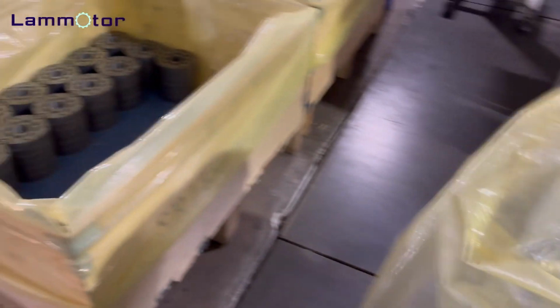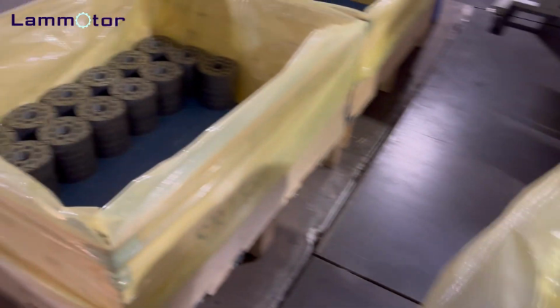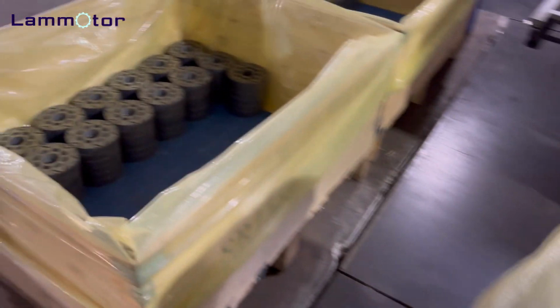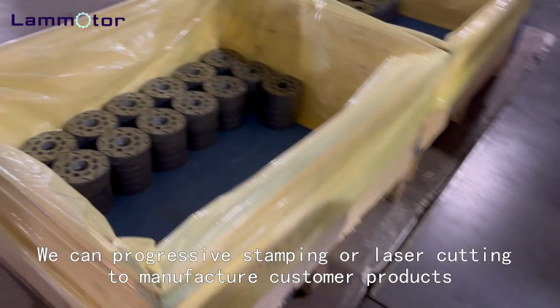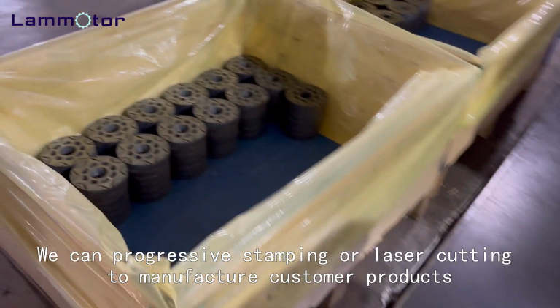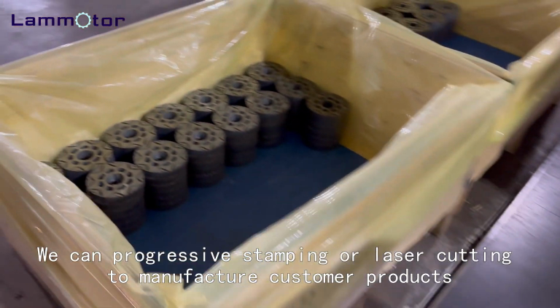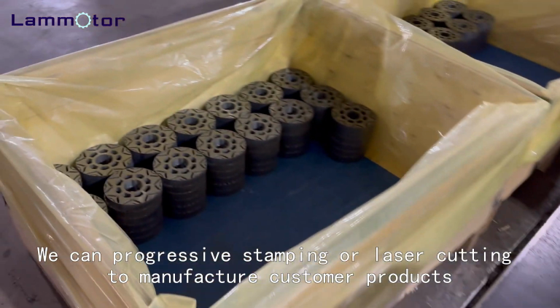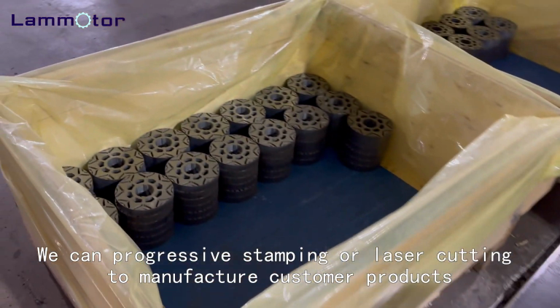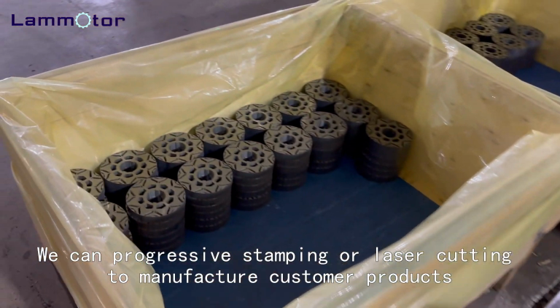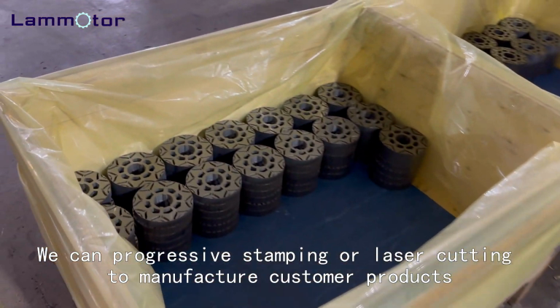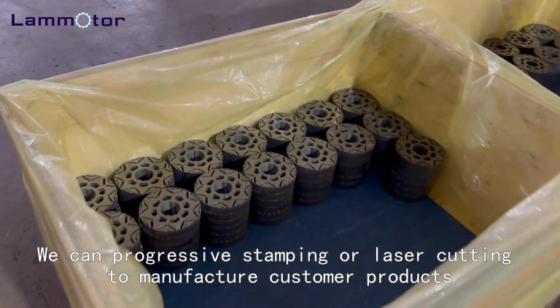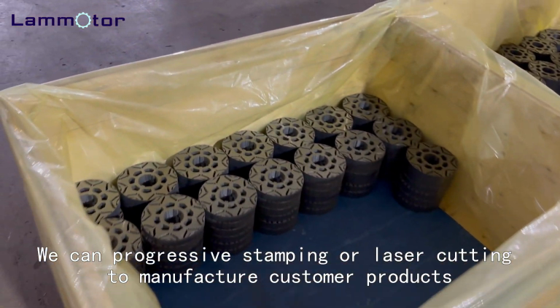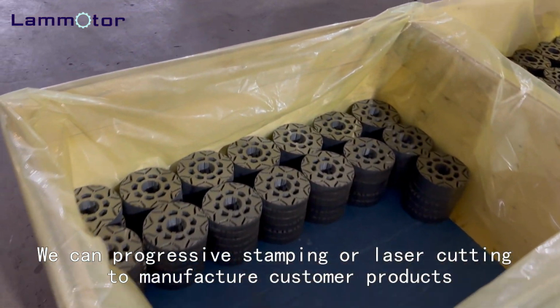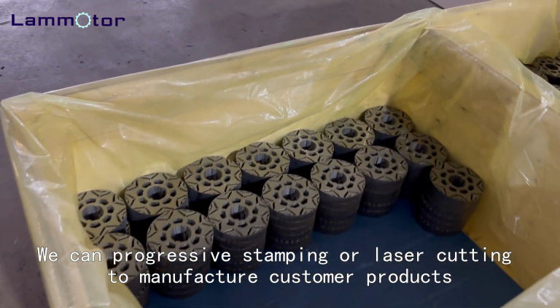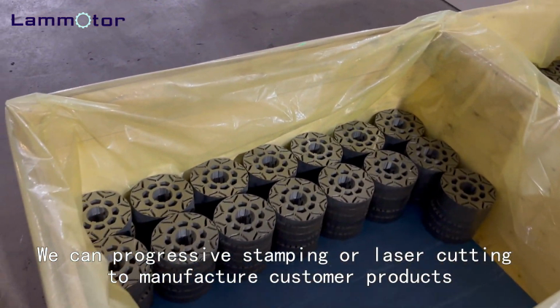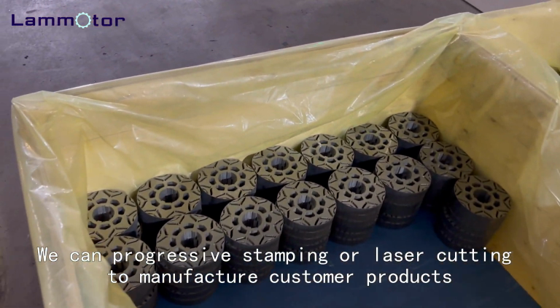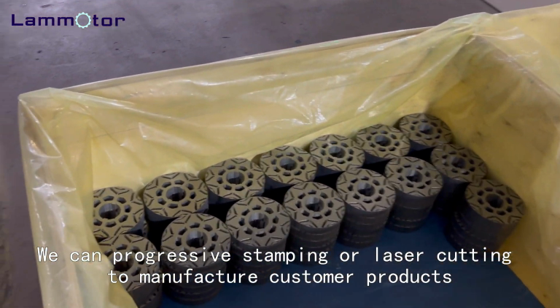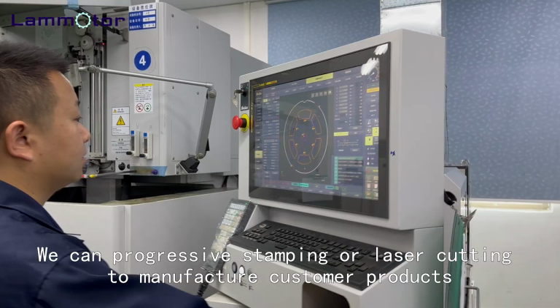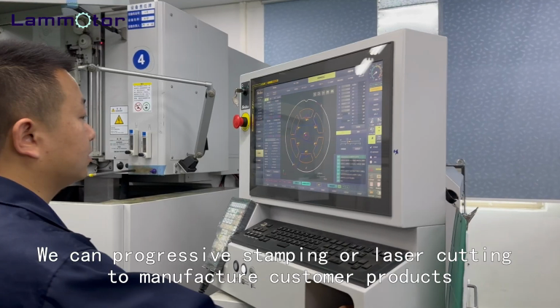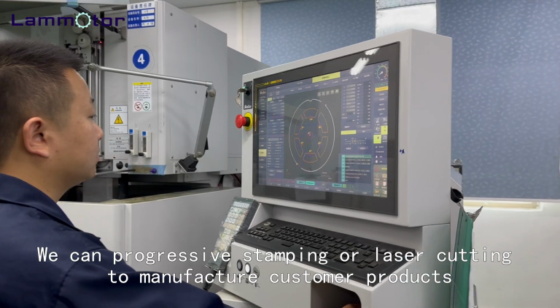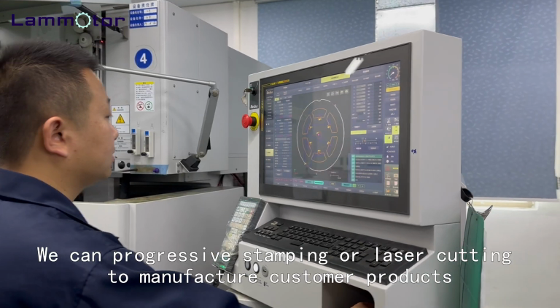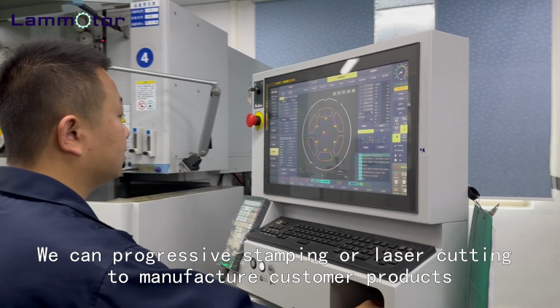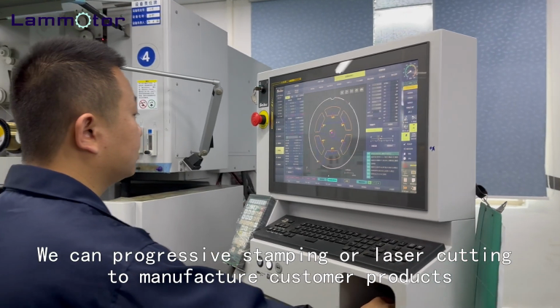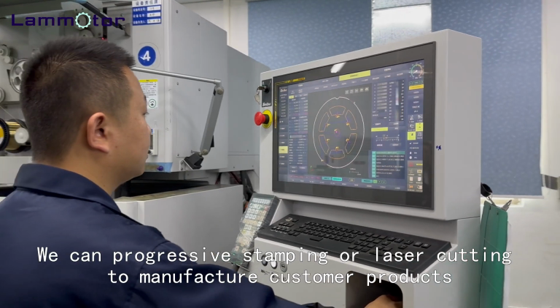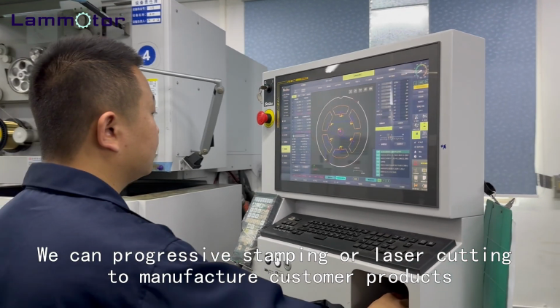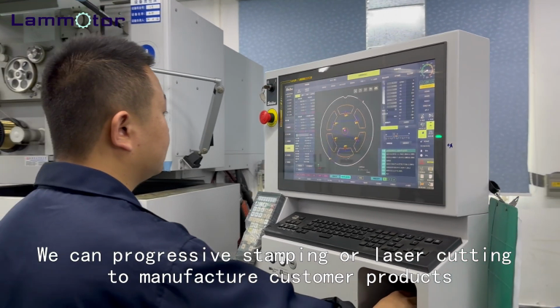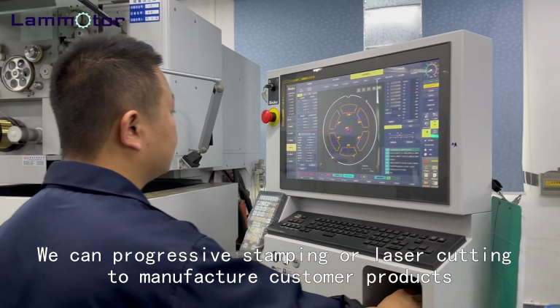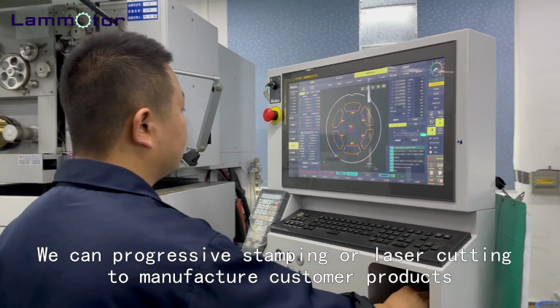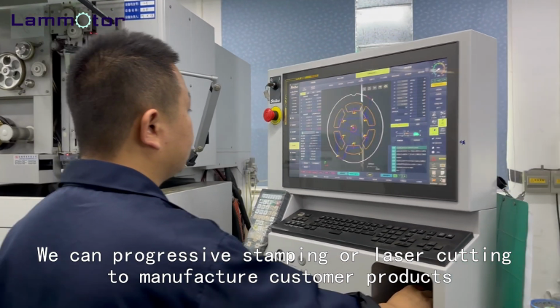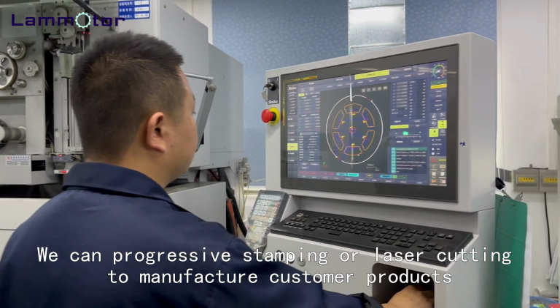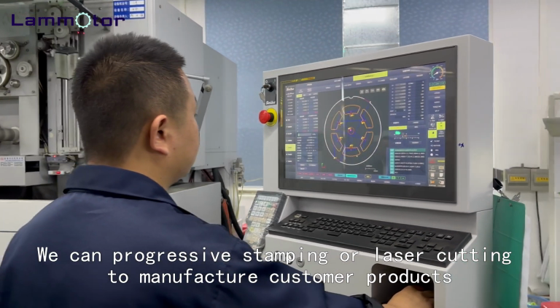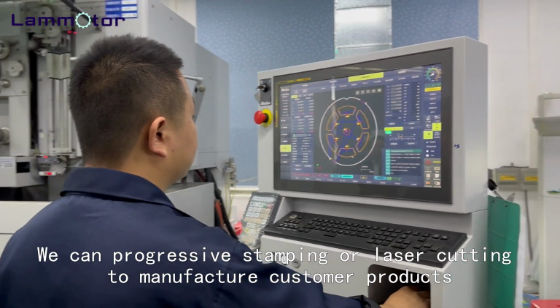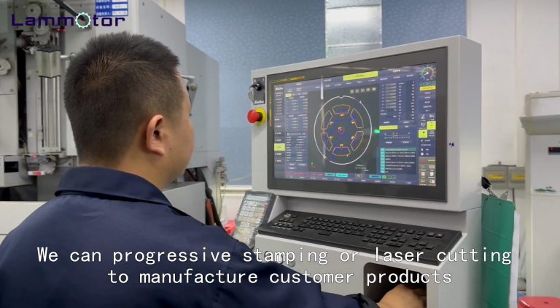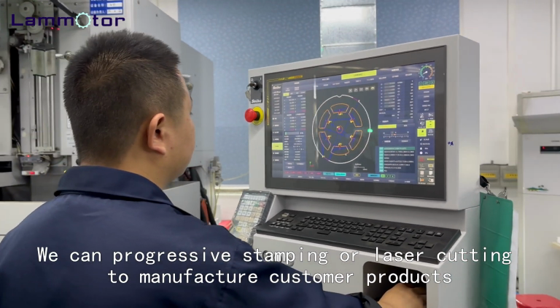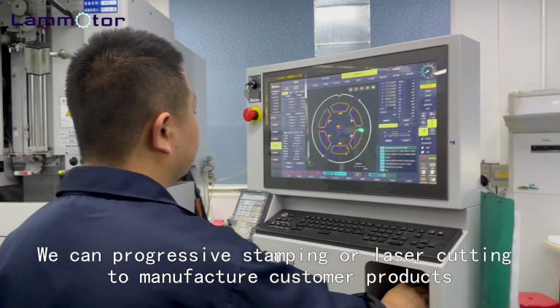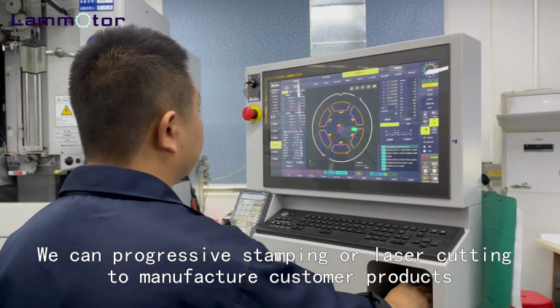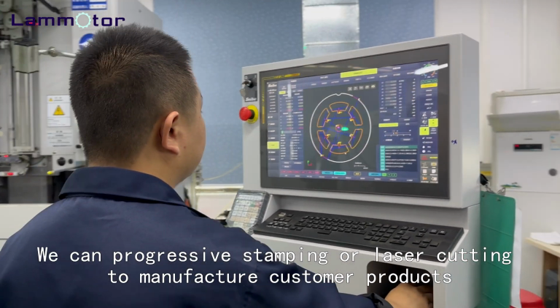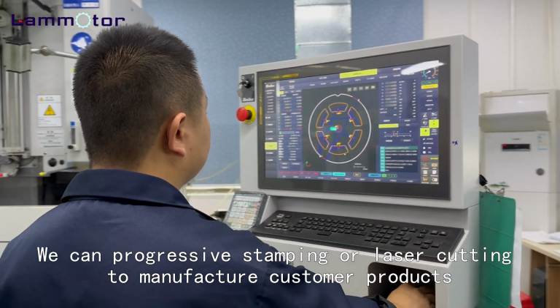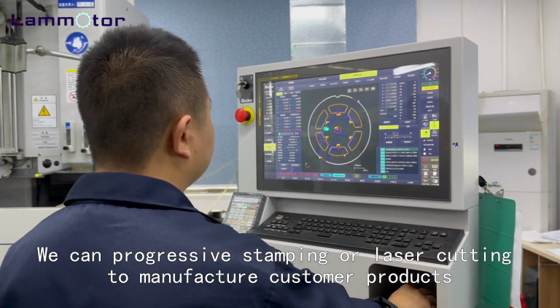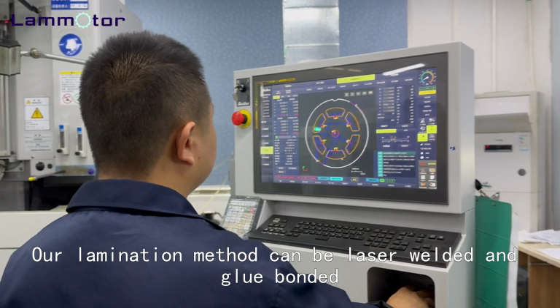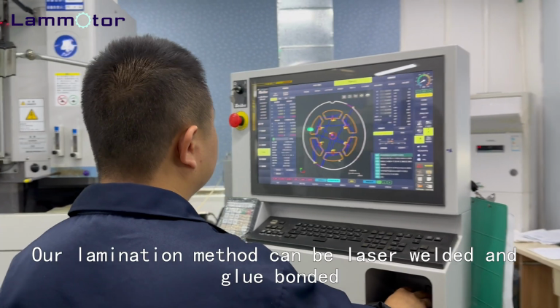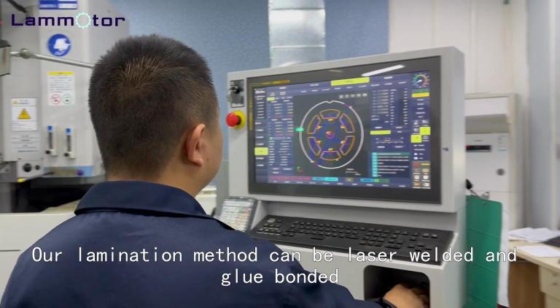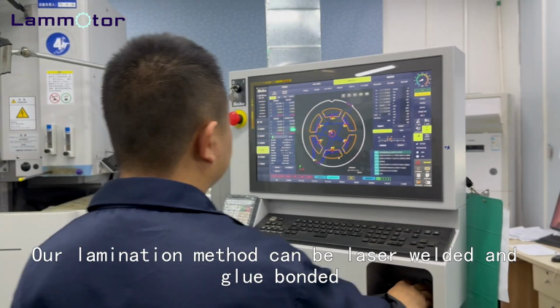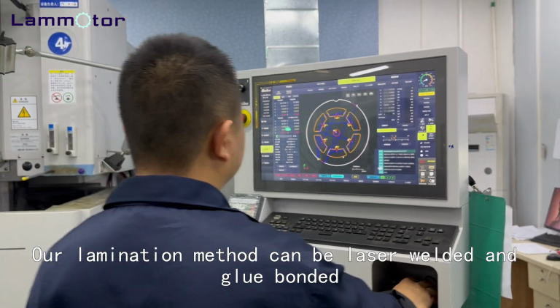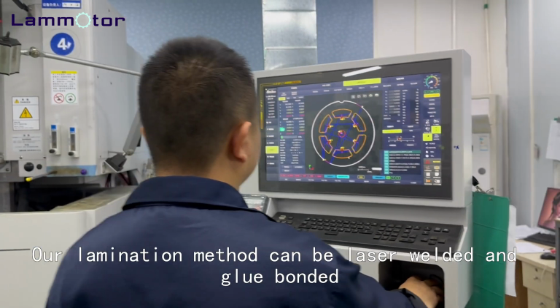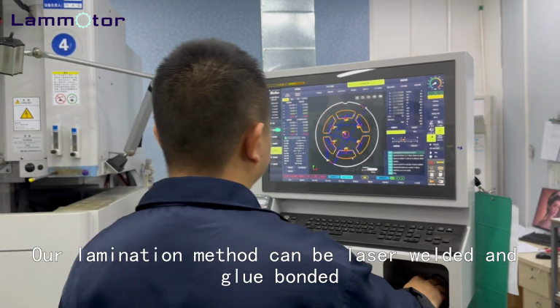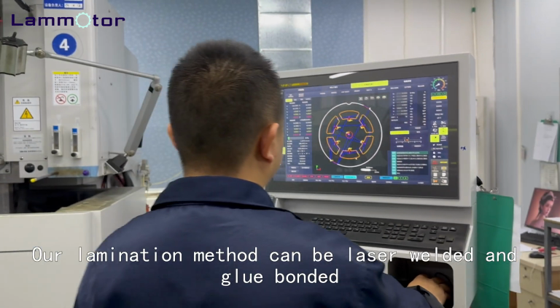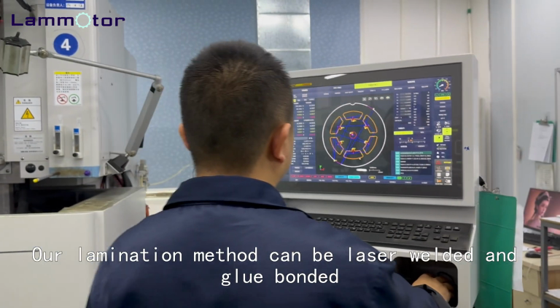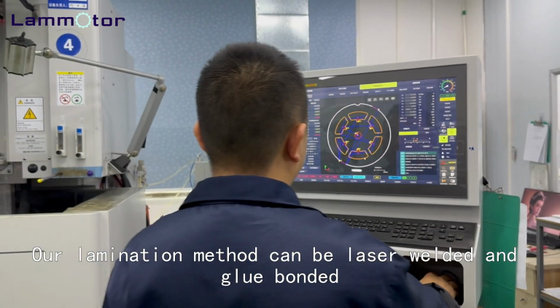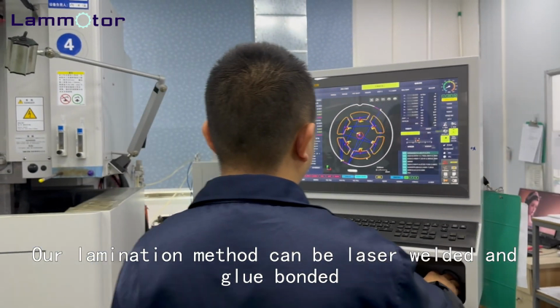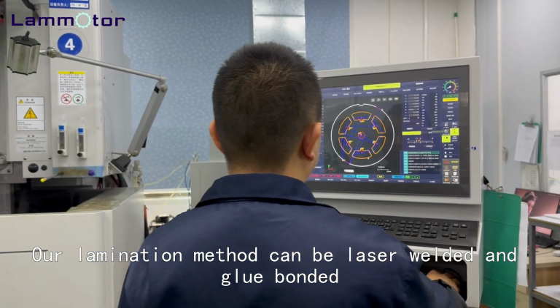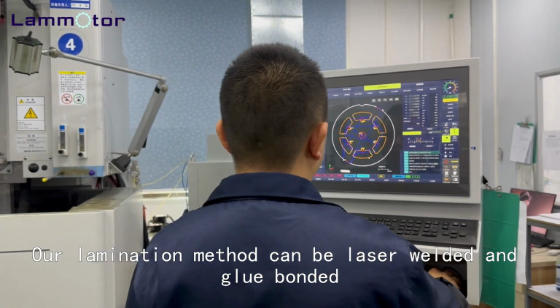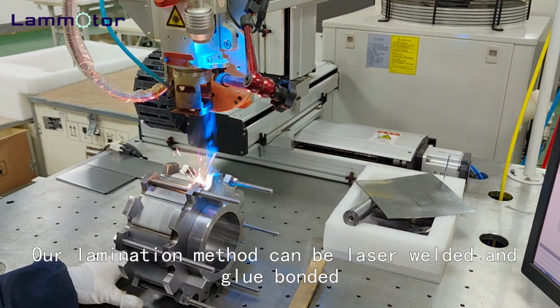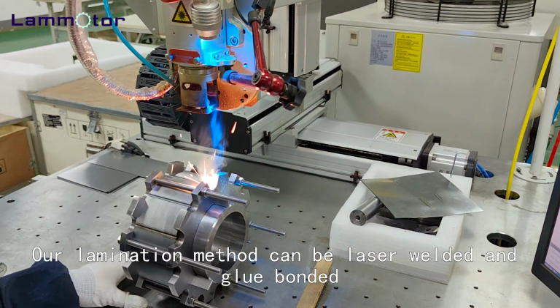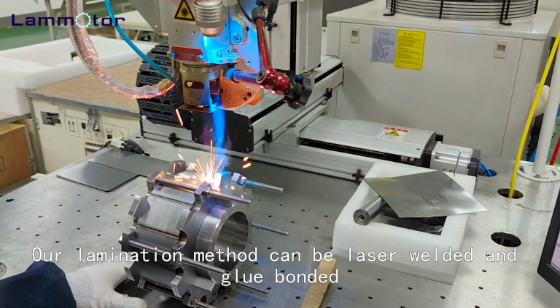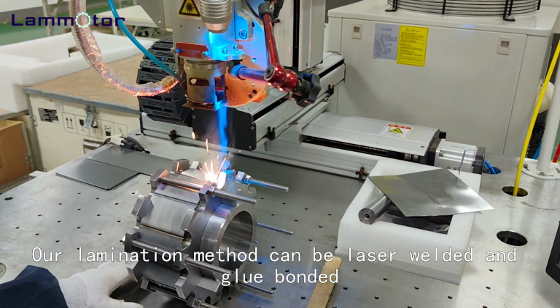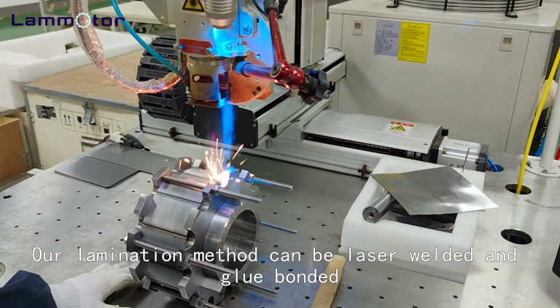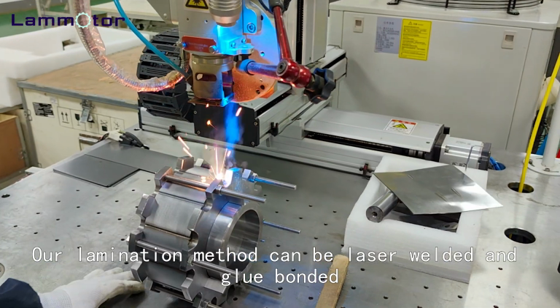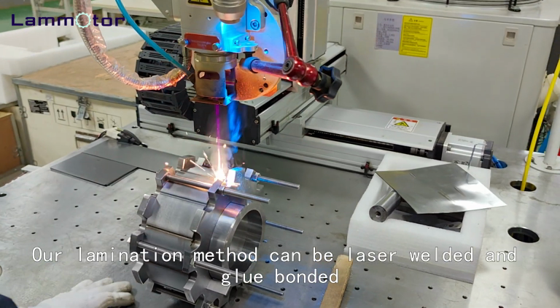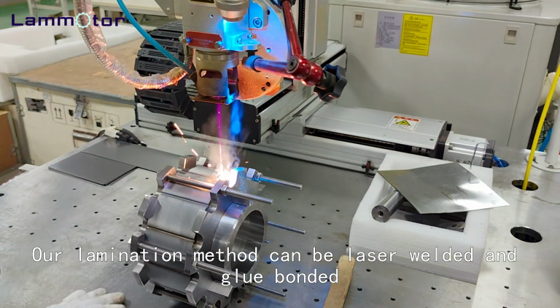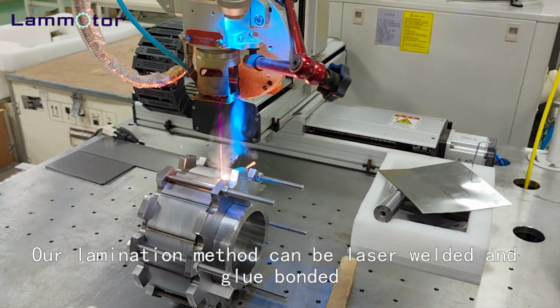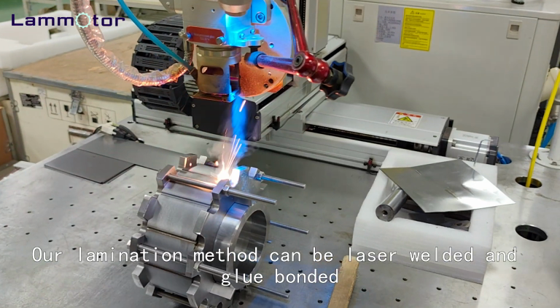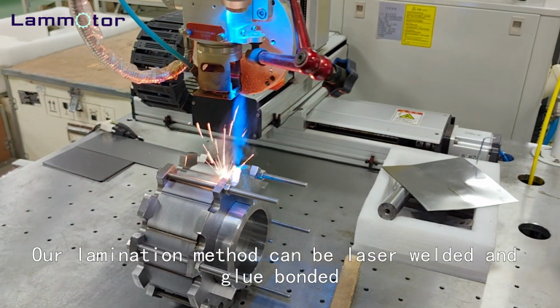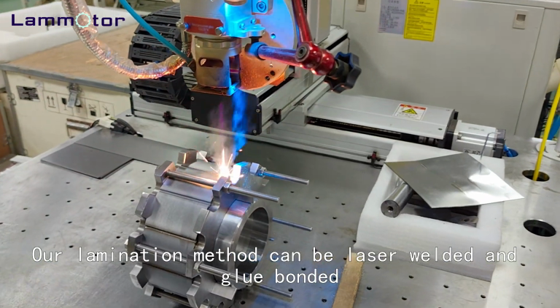We can use progressive stamping or laser cutting to manufacture customer products. Our lamination method can be laser welded or glue bonded.